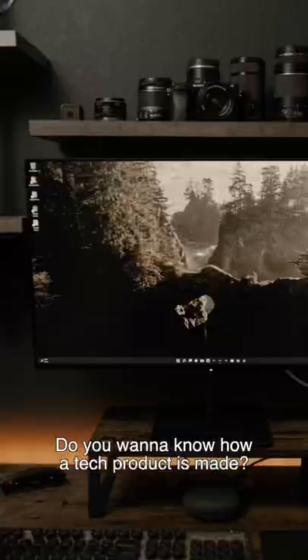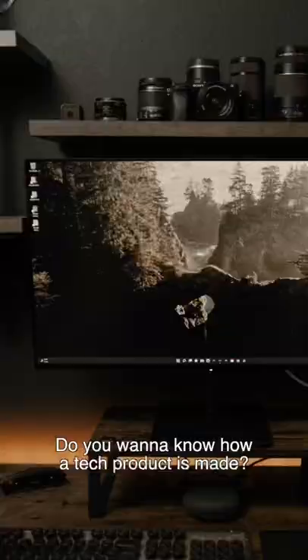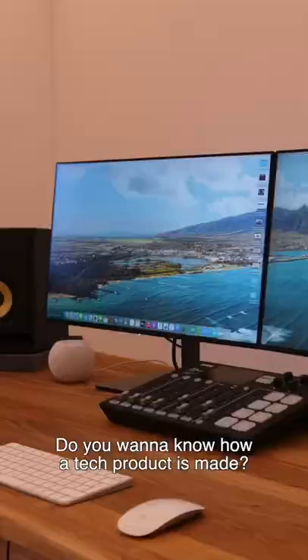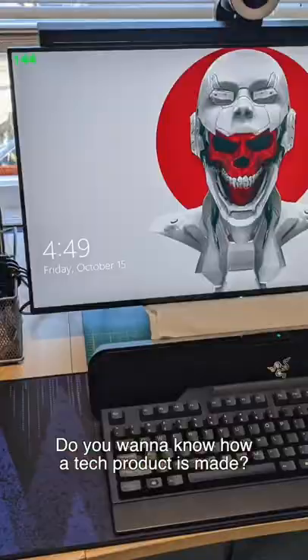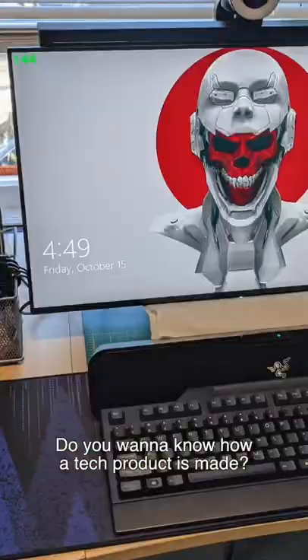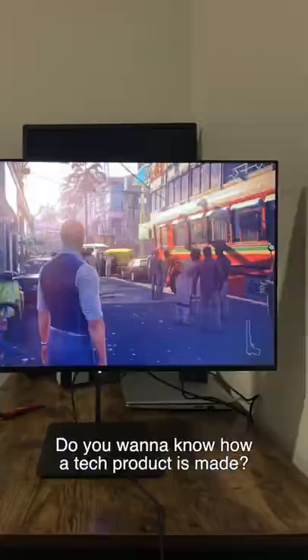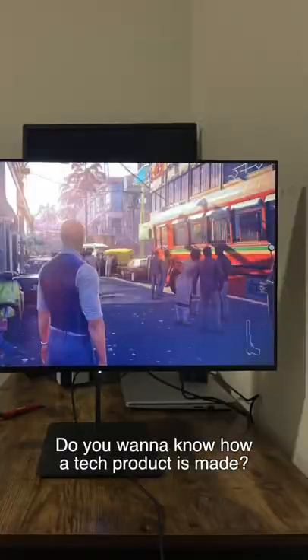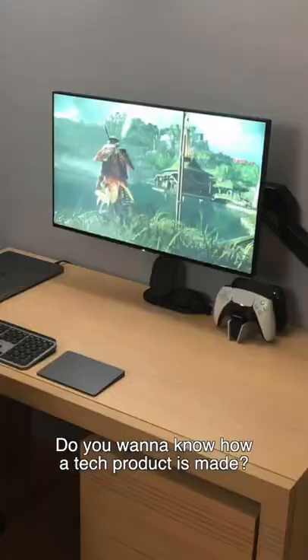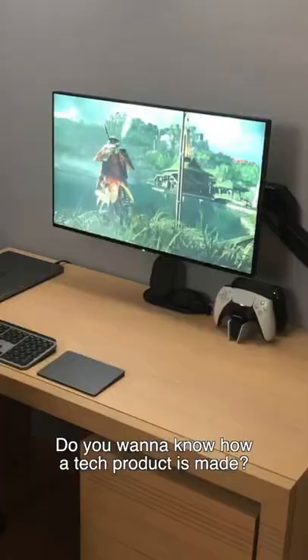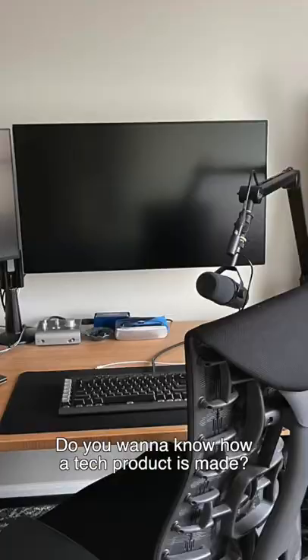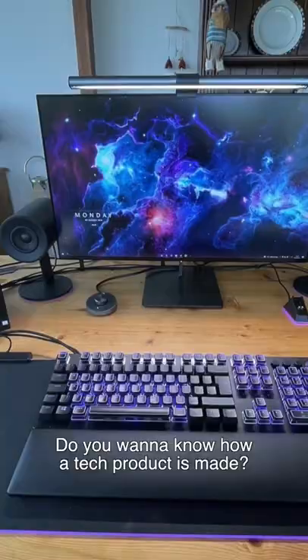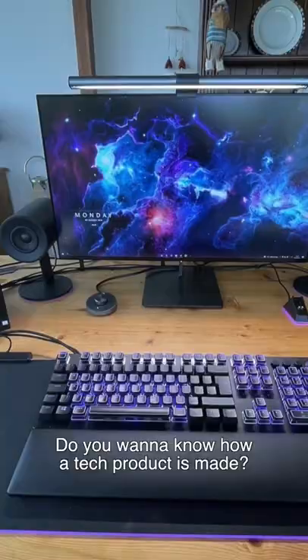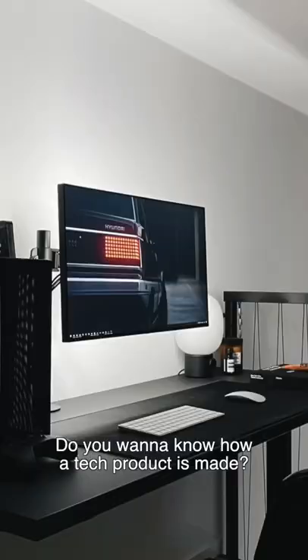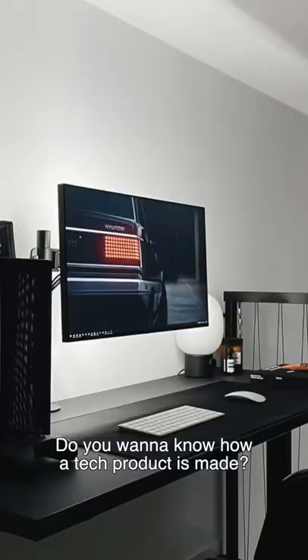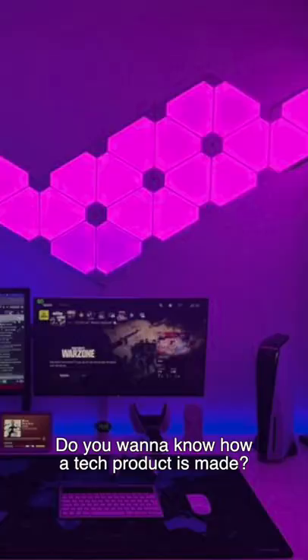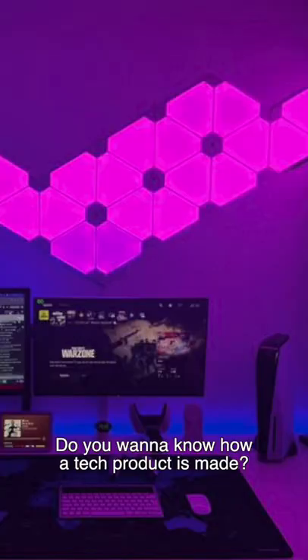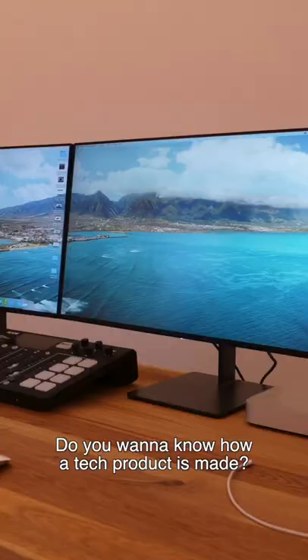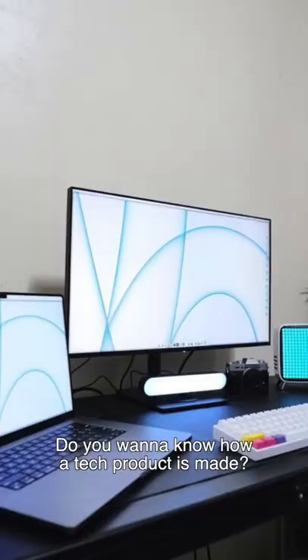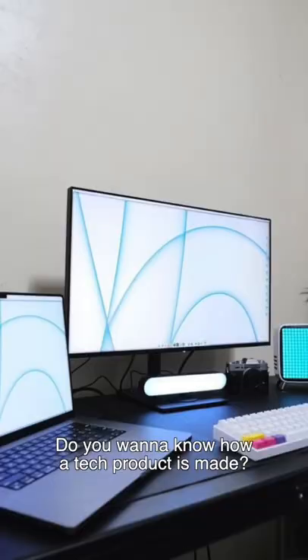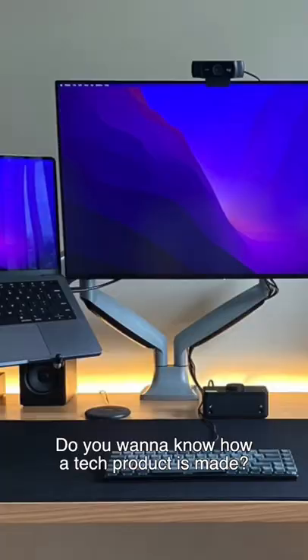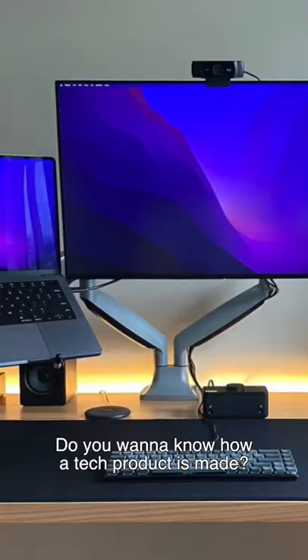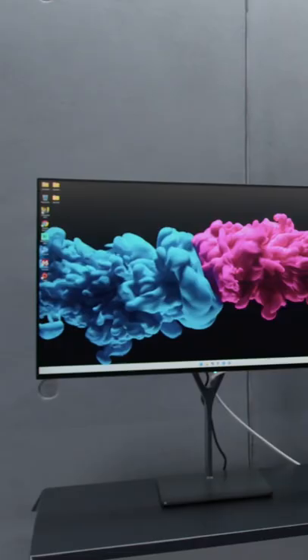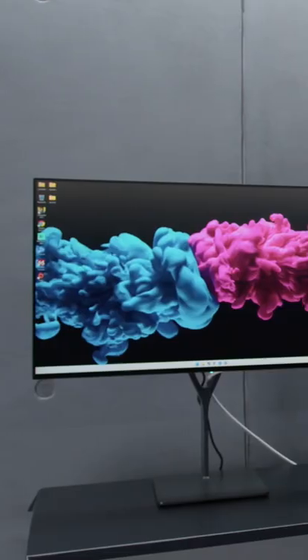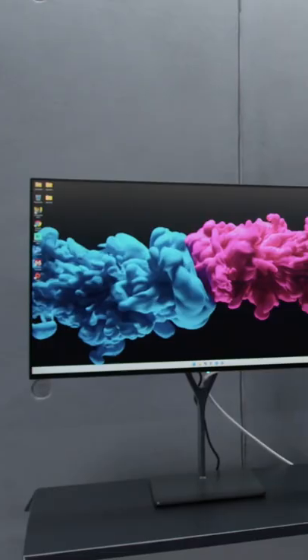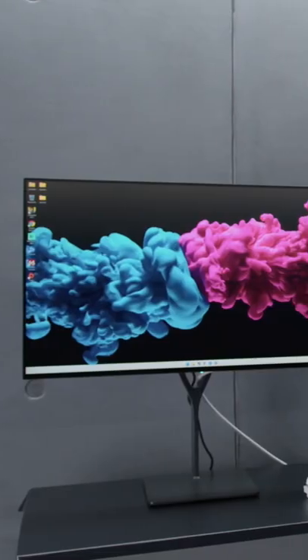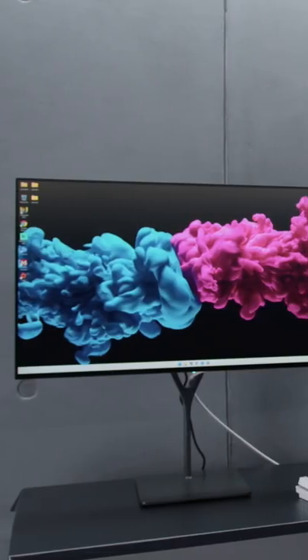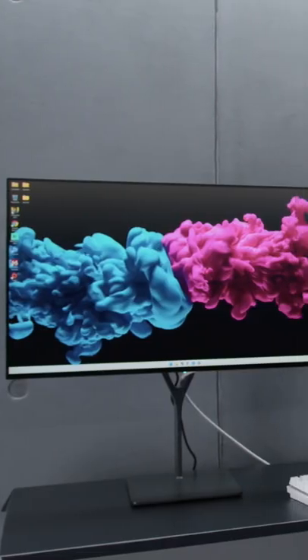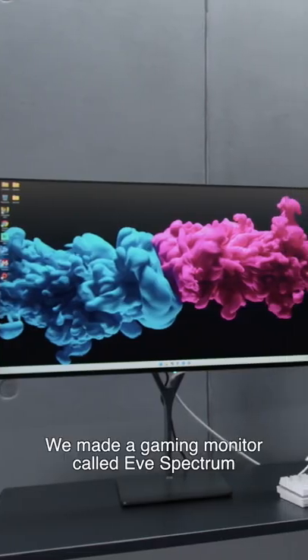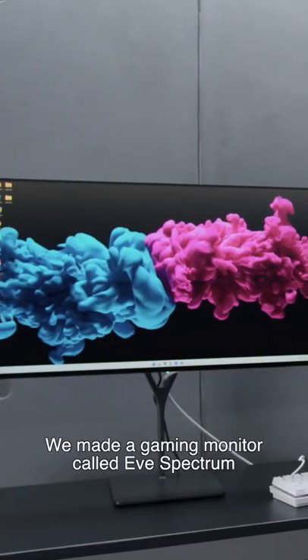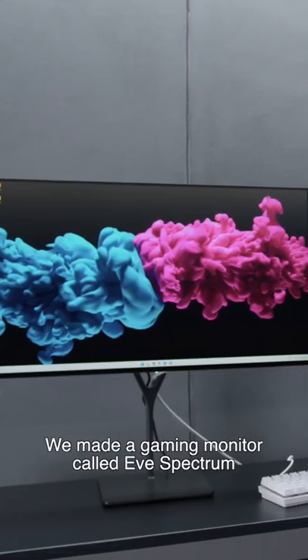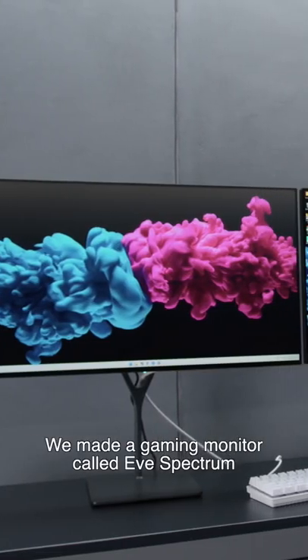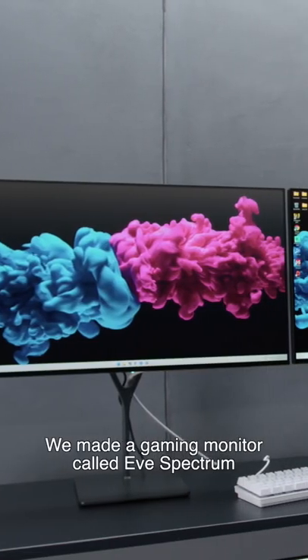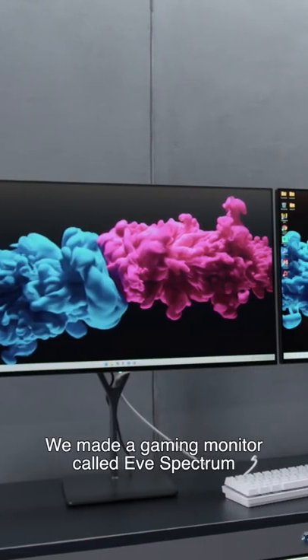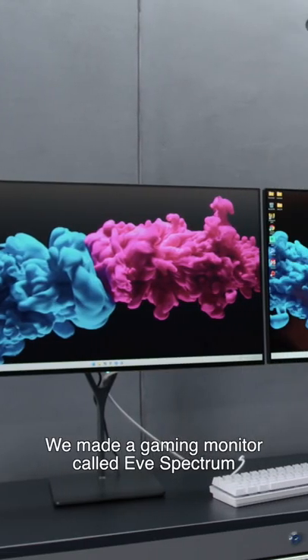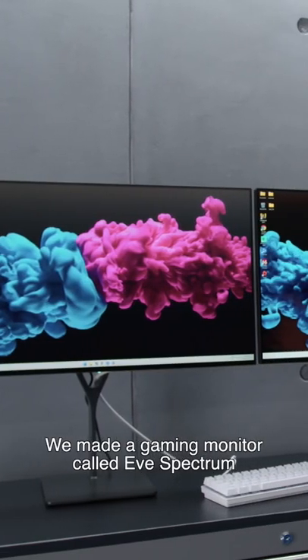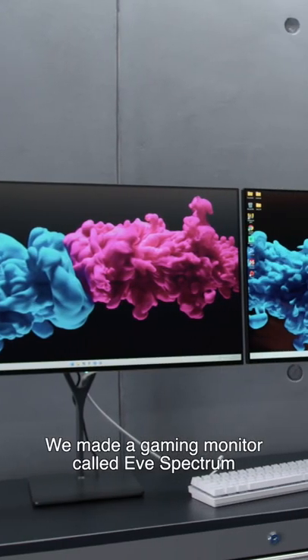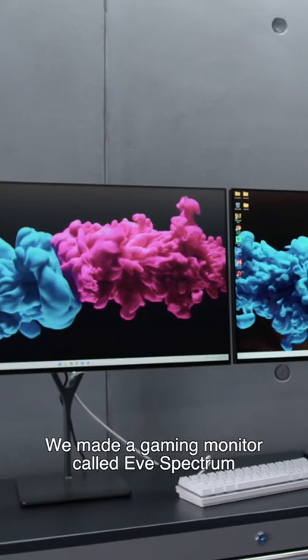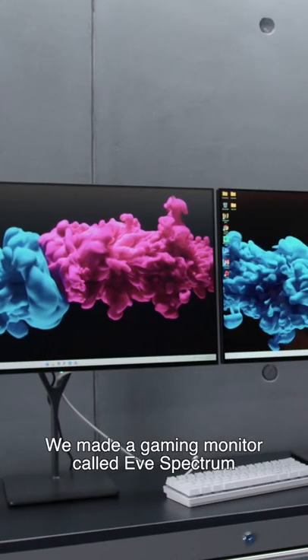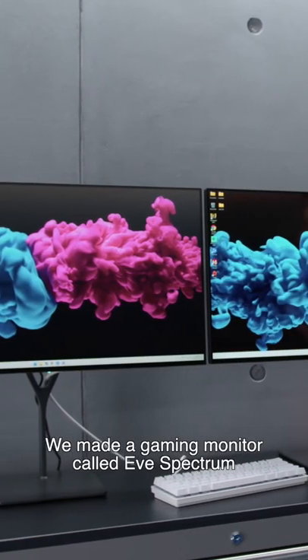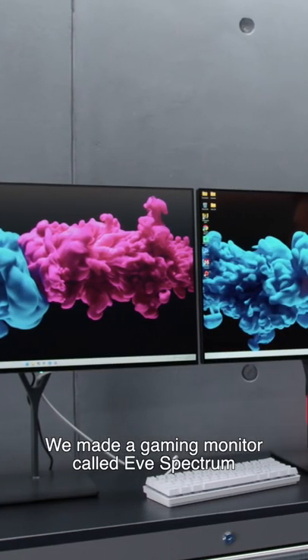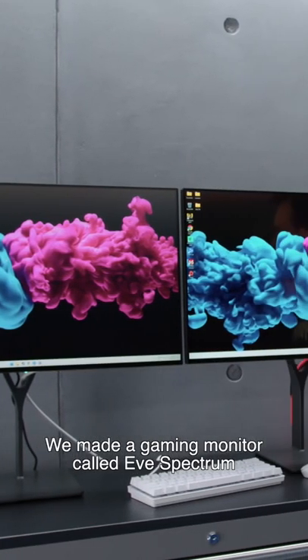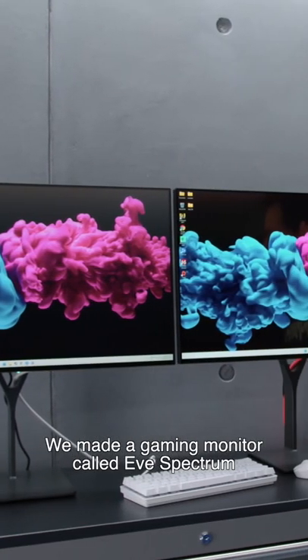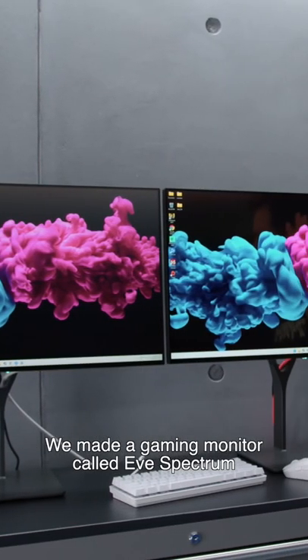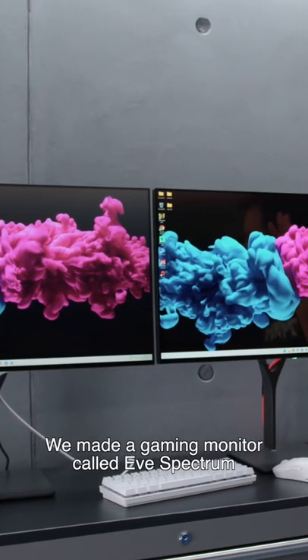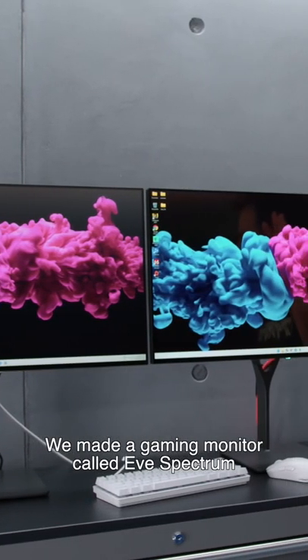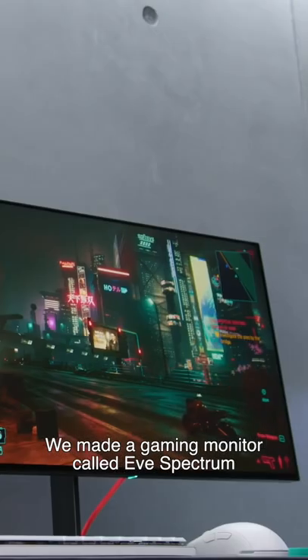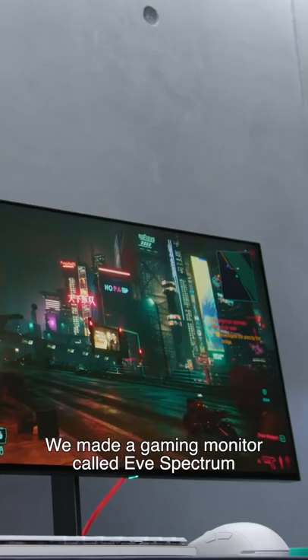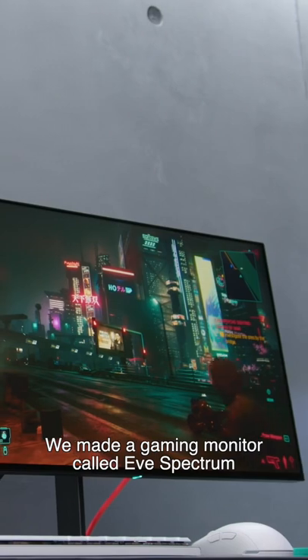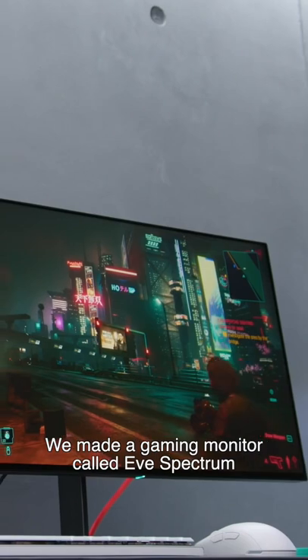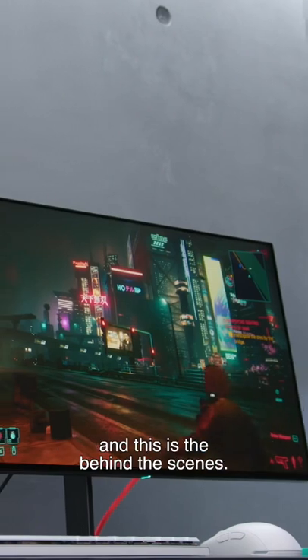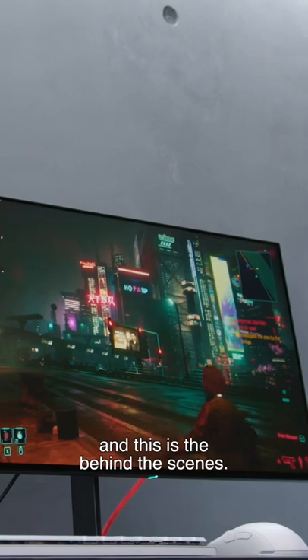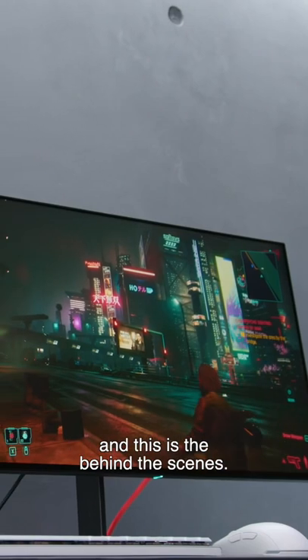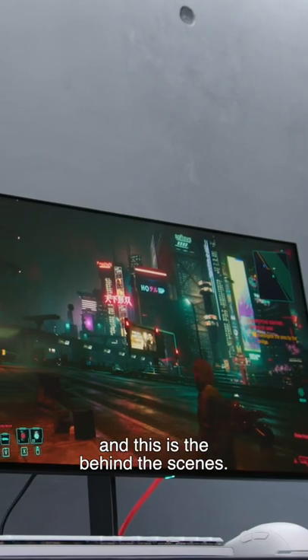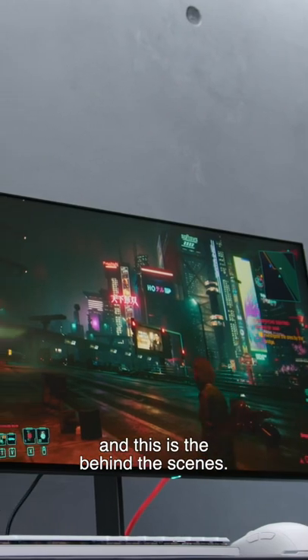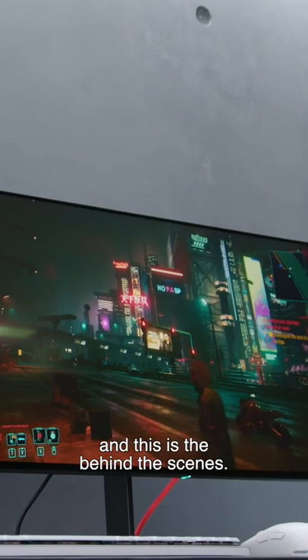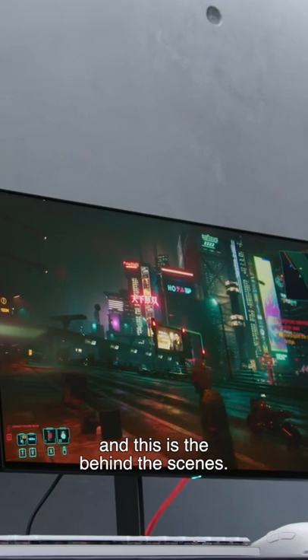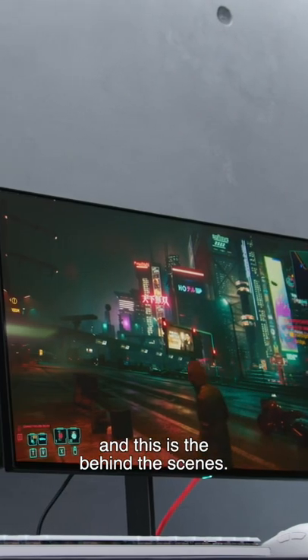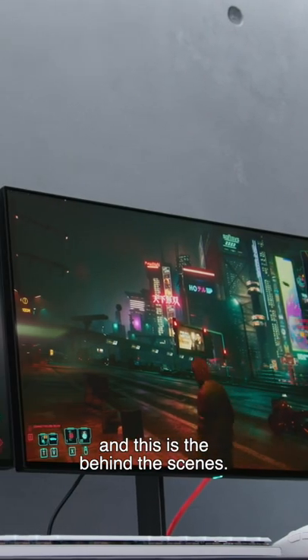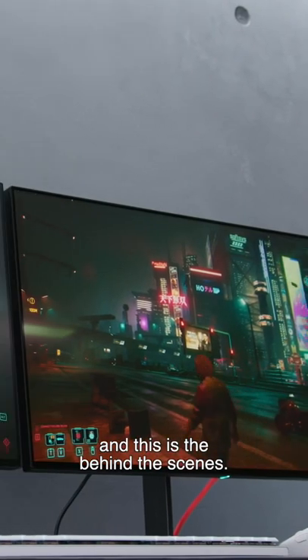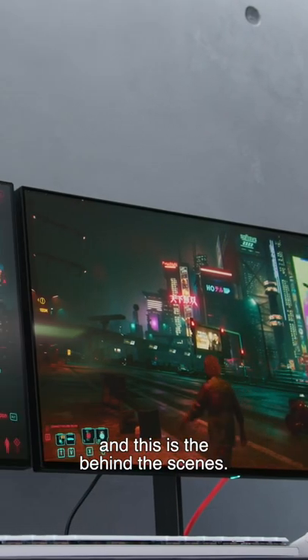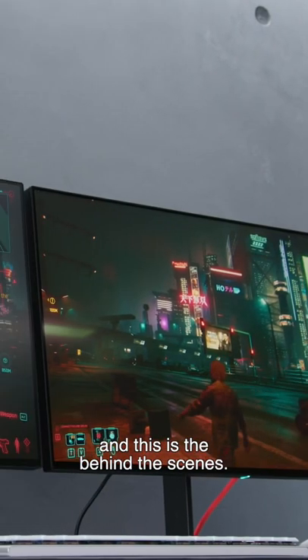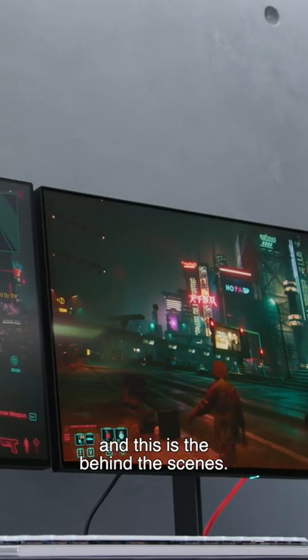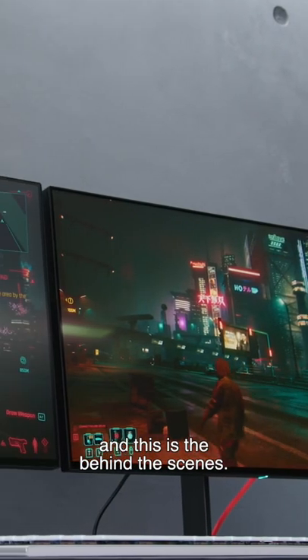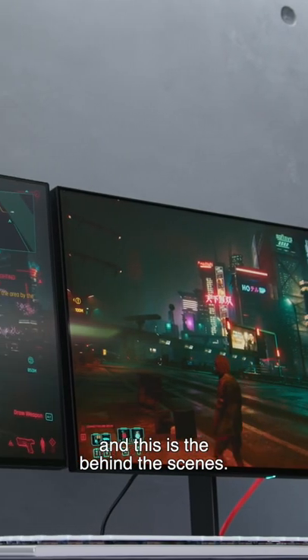Do you want to know how a tech product is made? We made a gaming monitor called Eve Spectrum, and this is the behind-the-scenes.